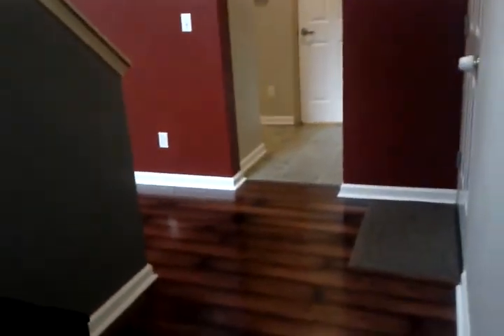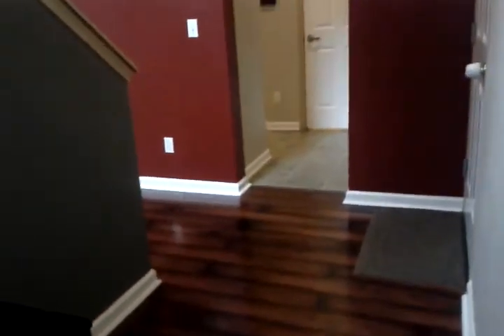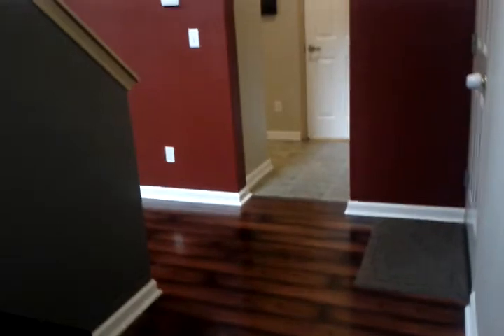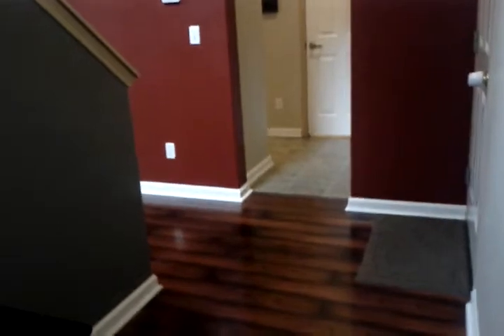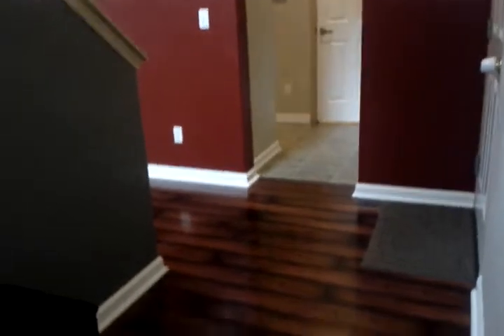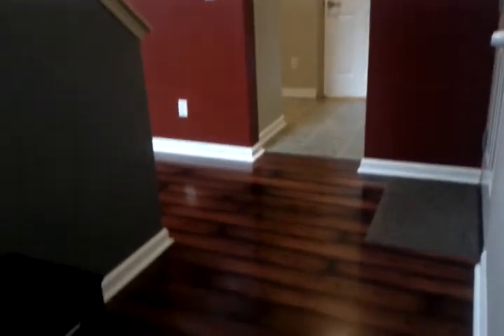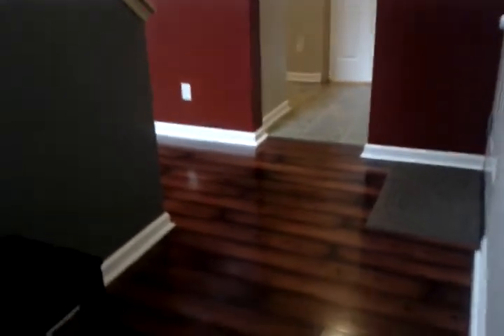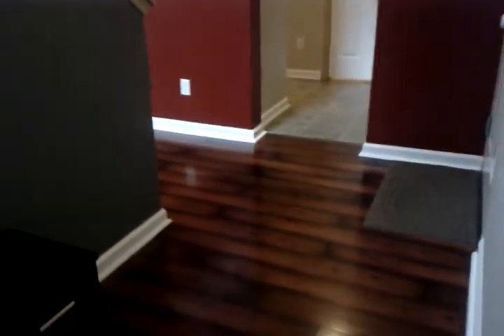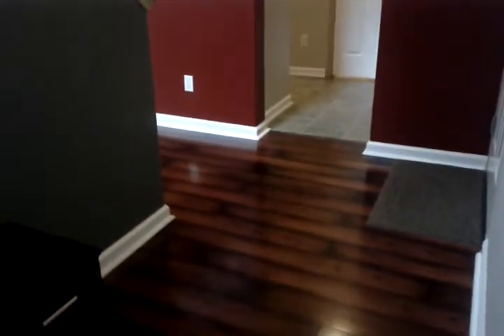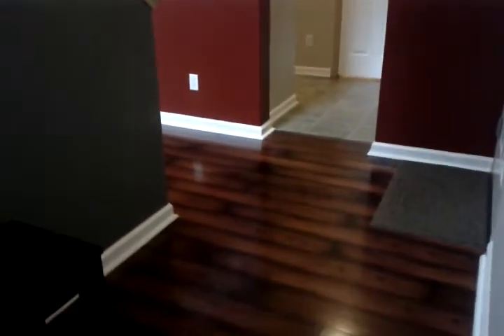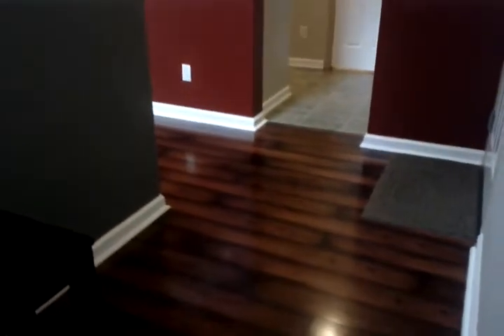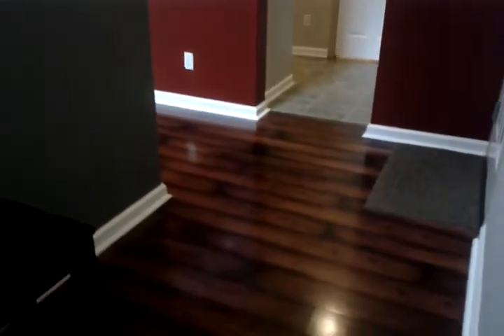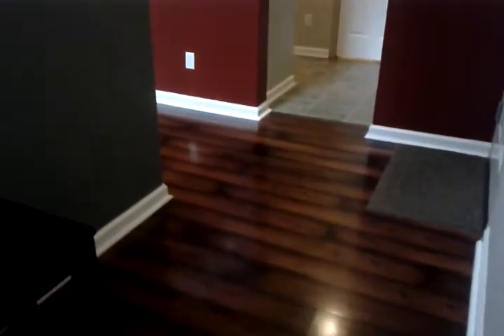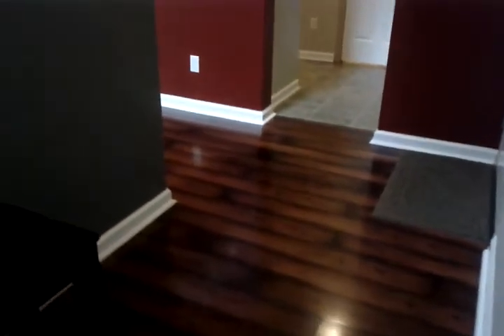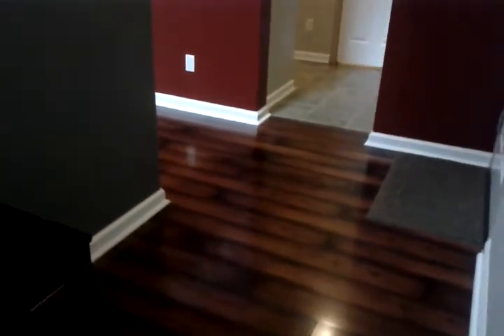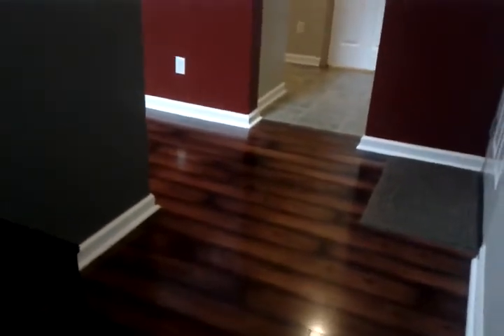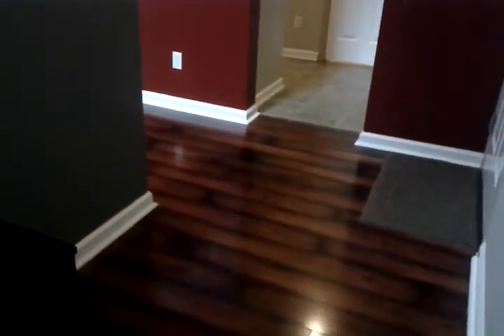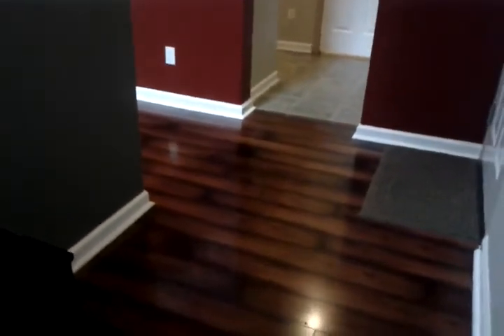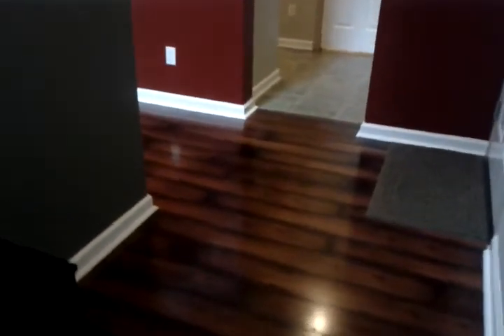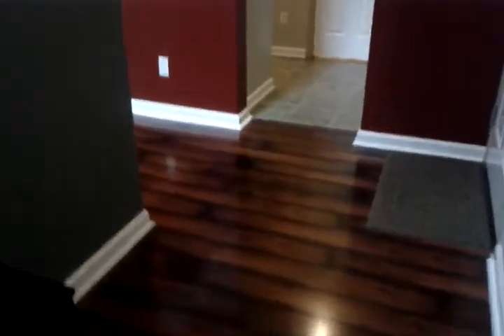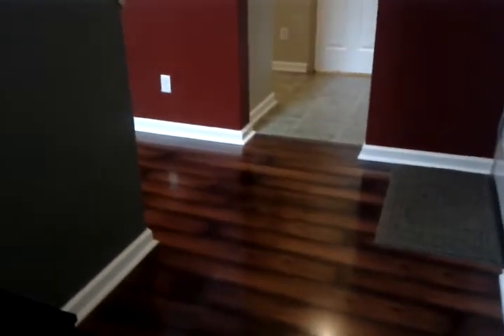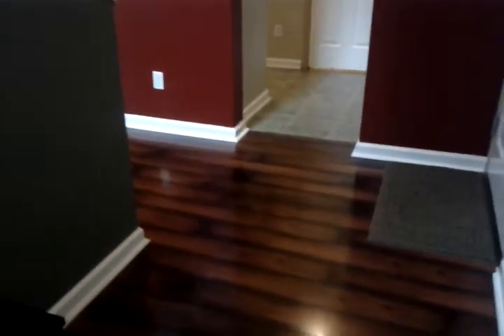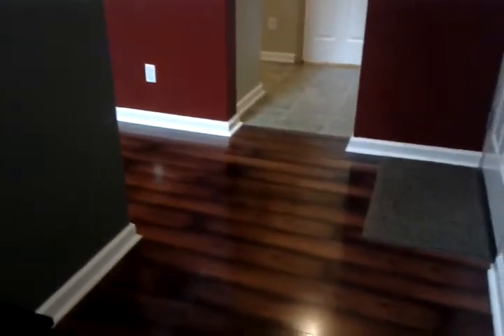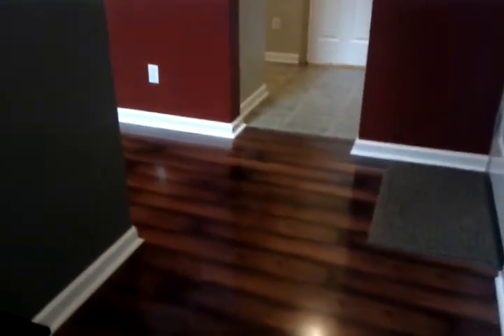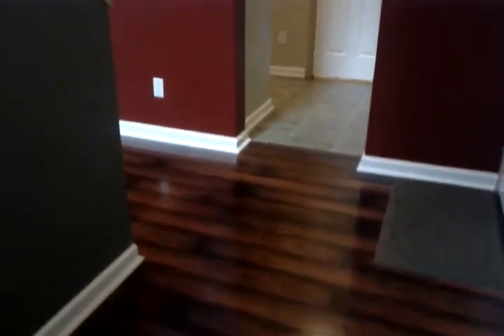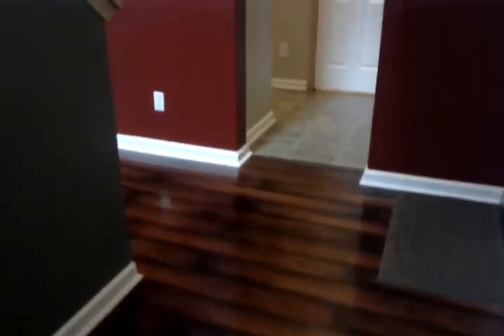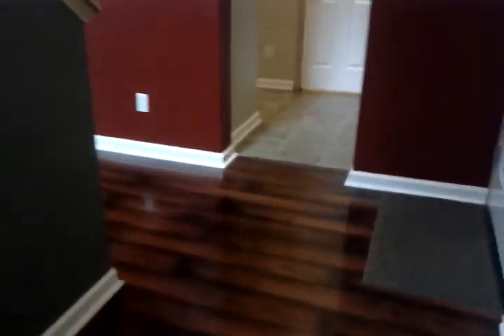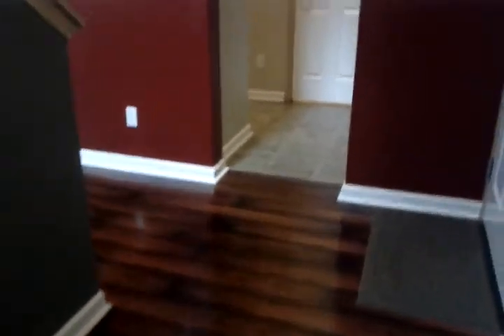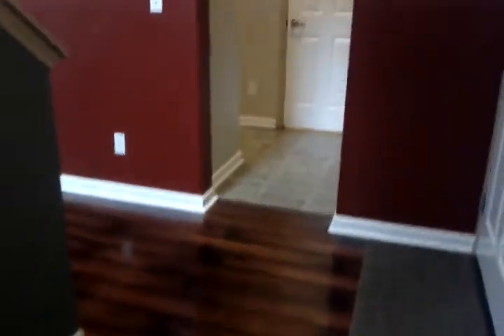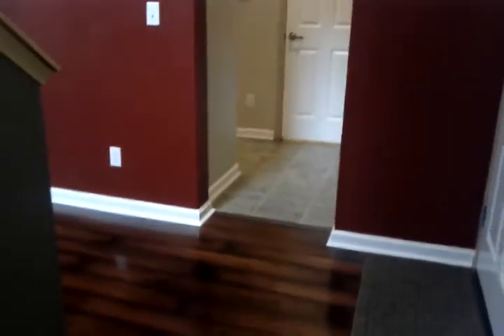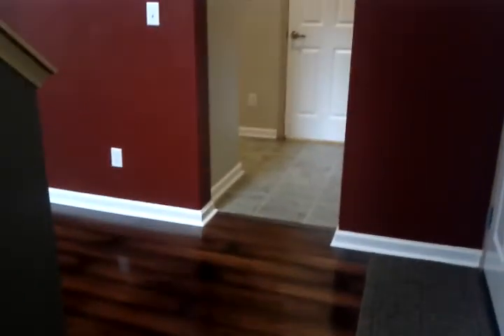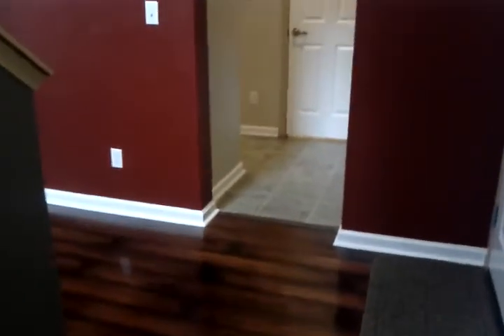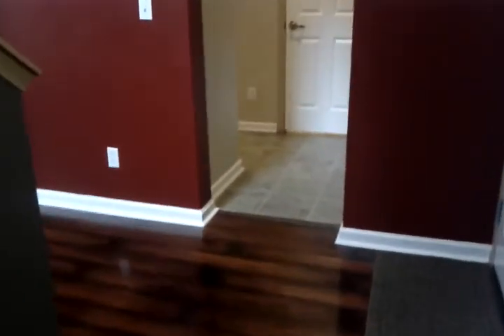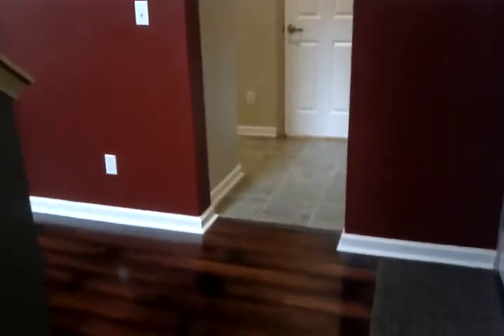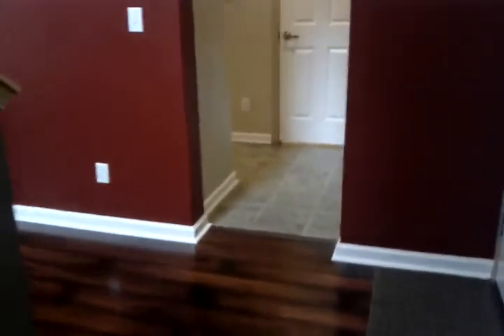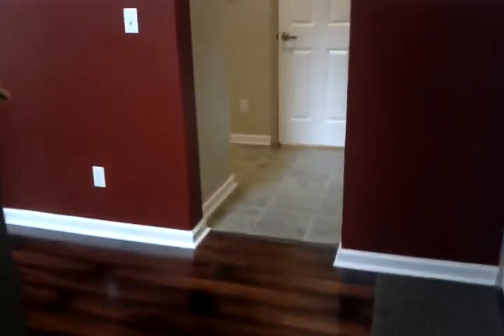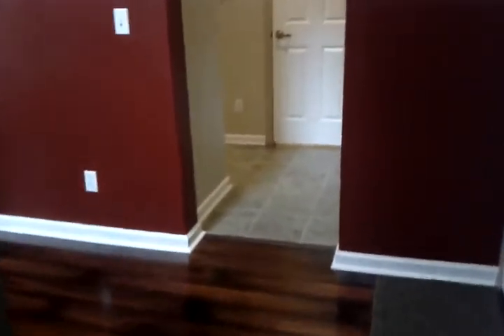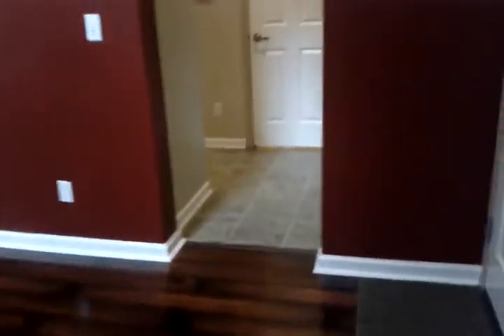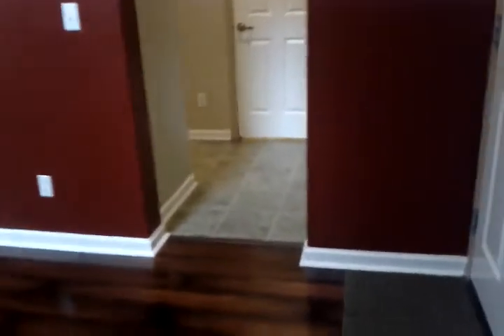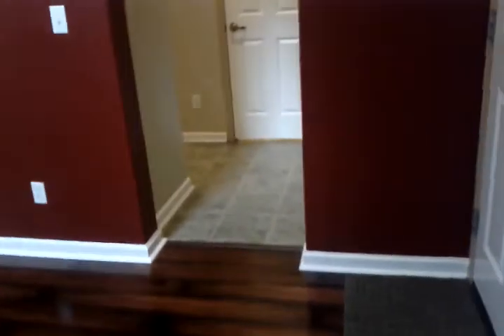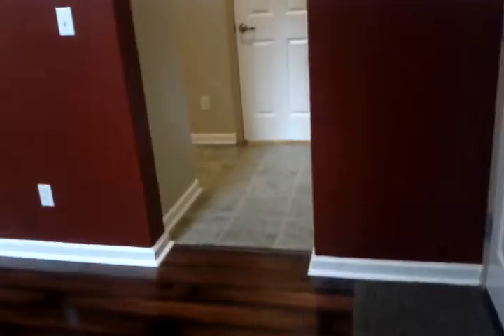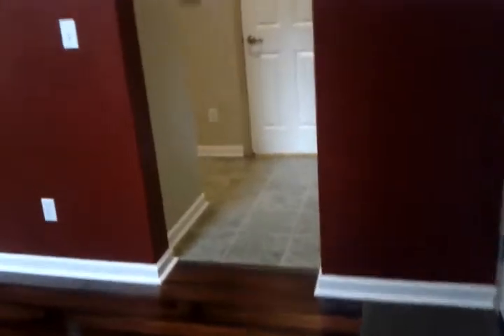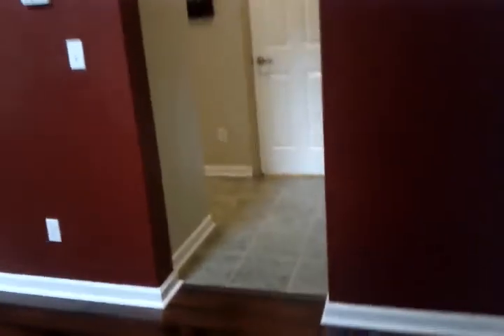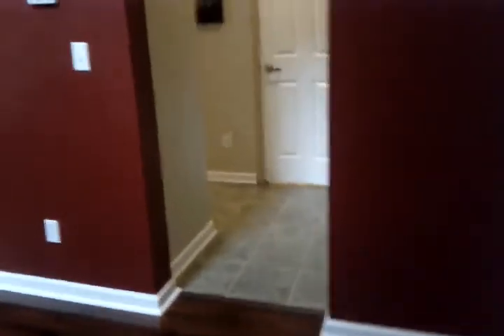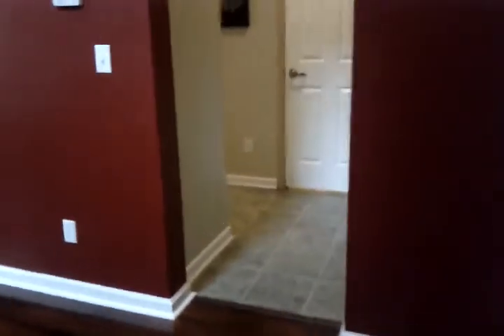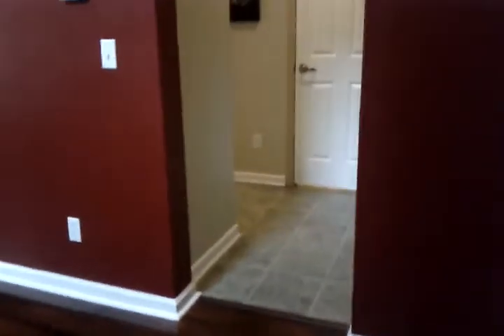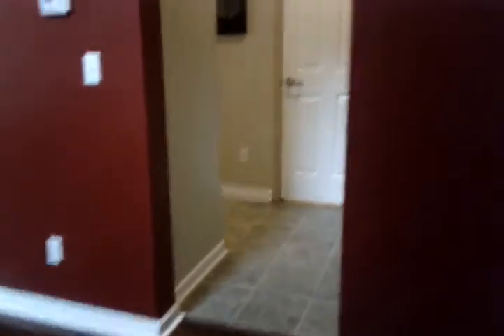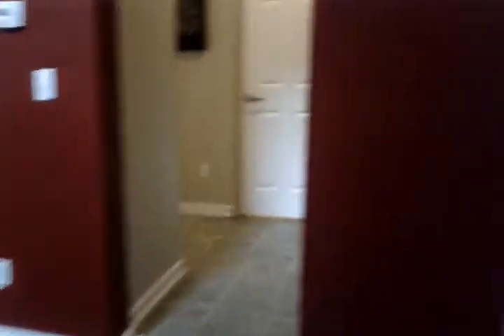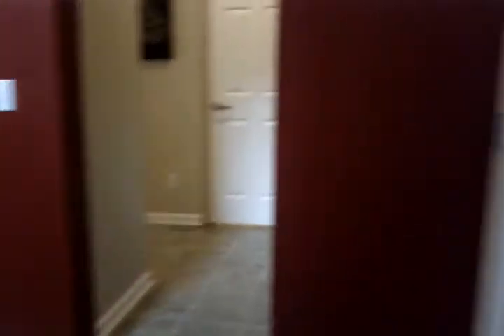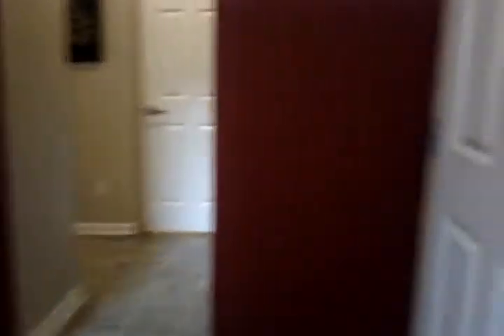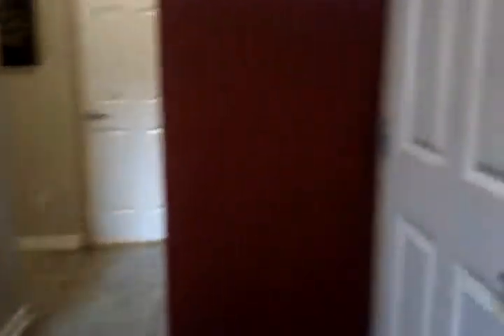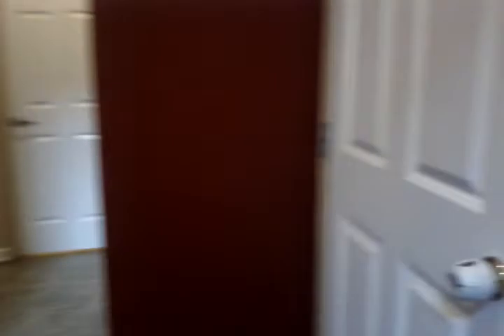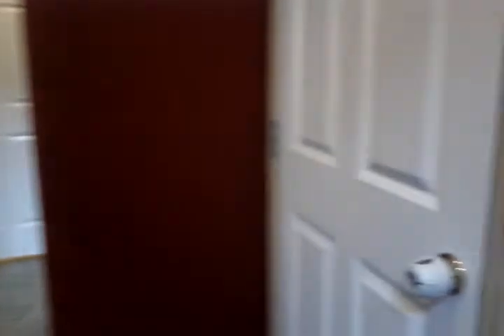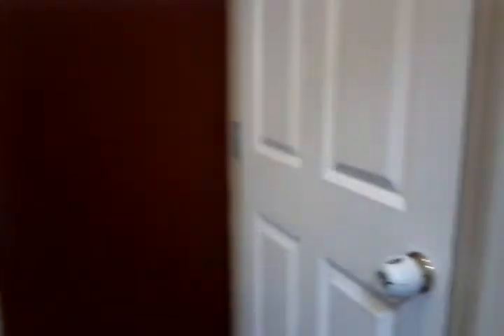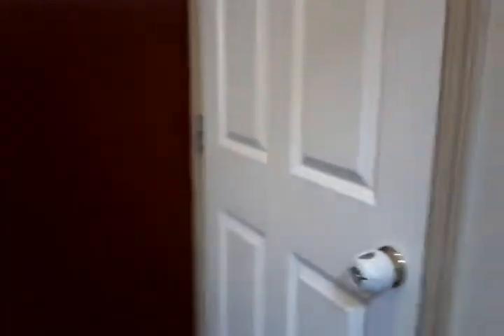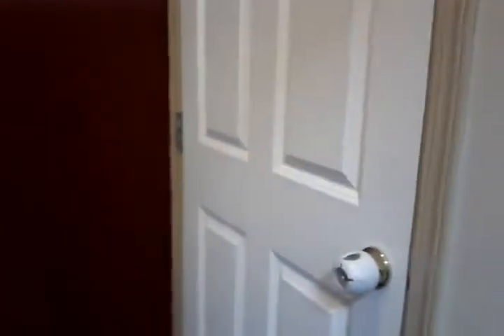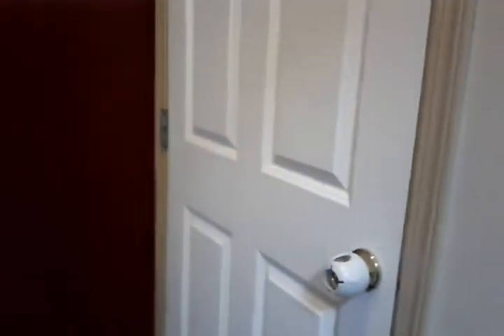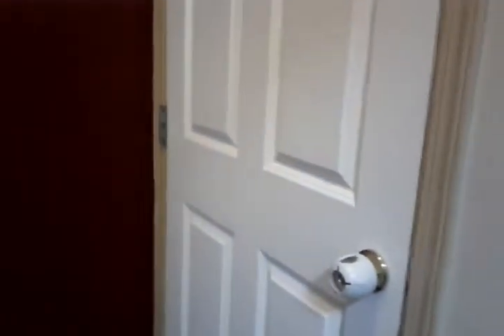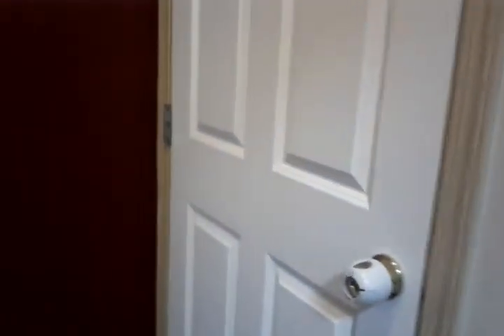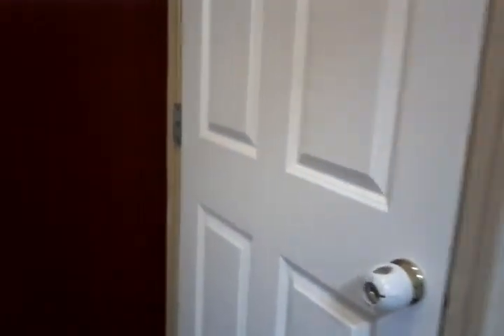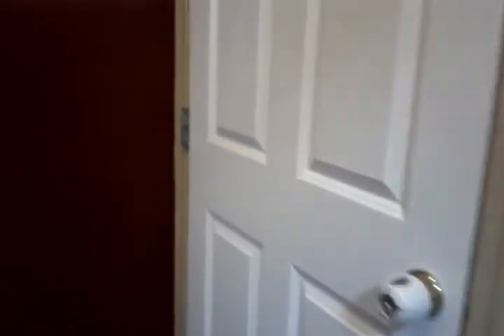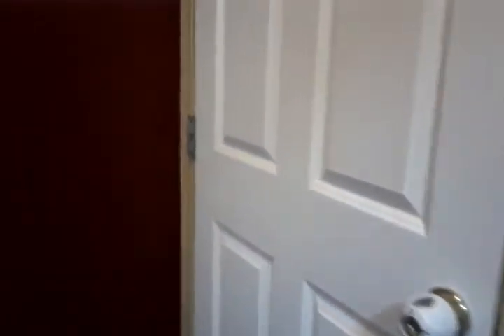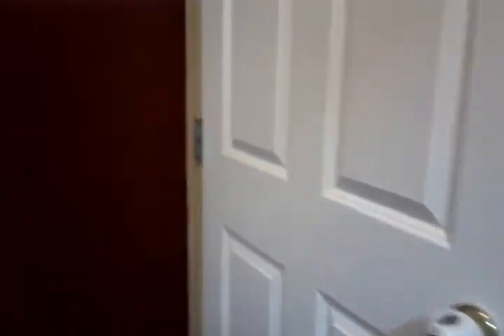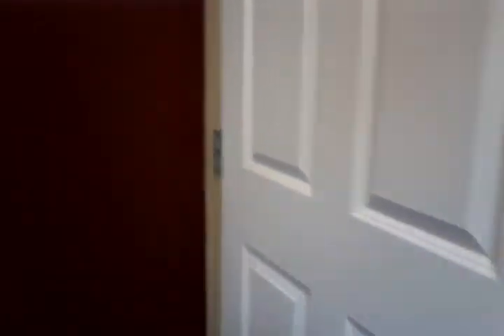Note the gorgeous flooring. This is your doorway to the garage.